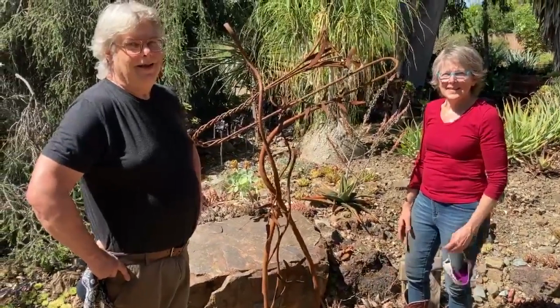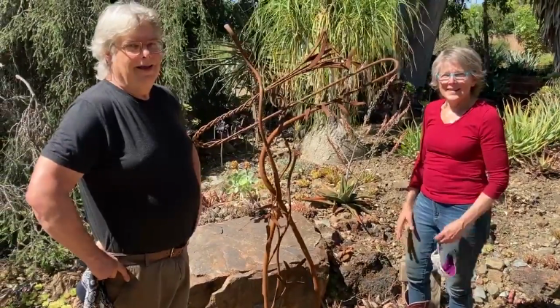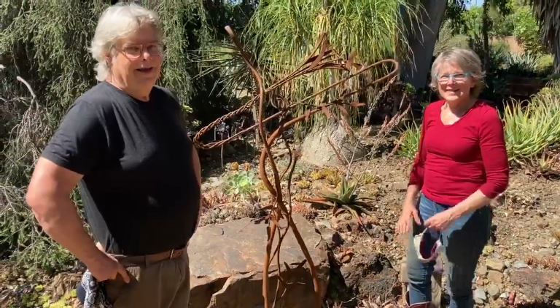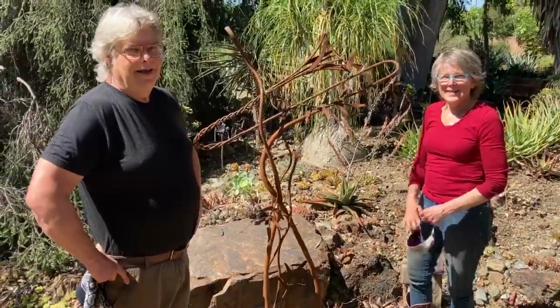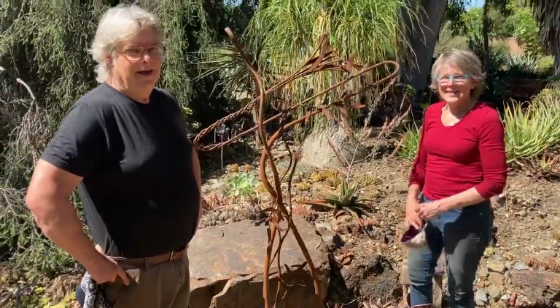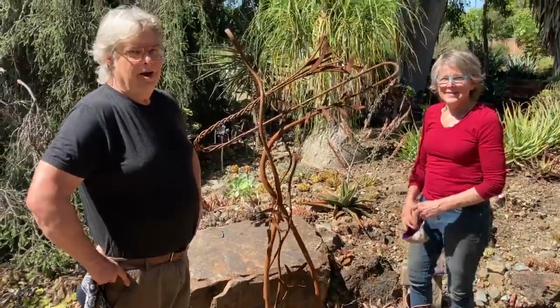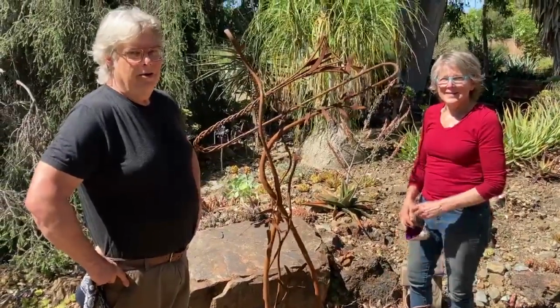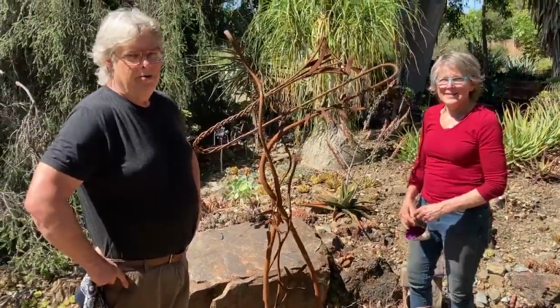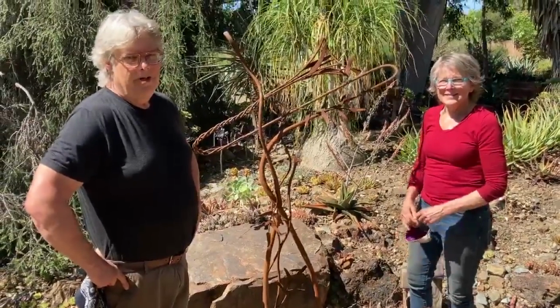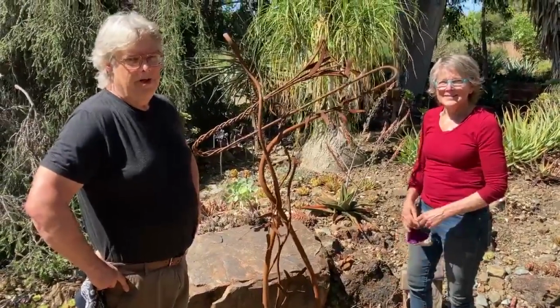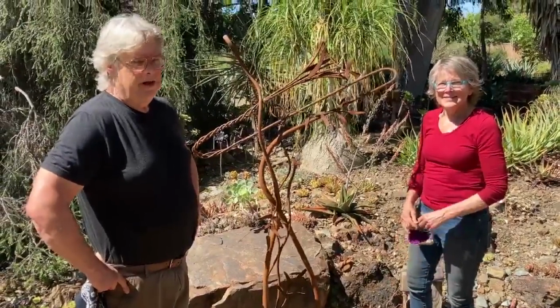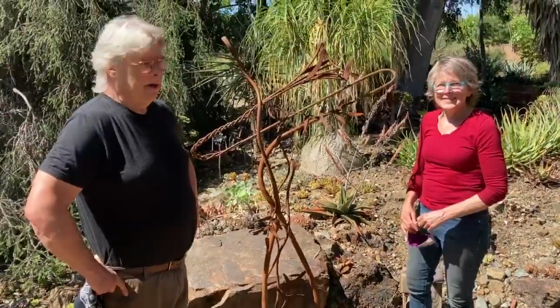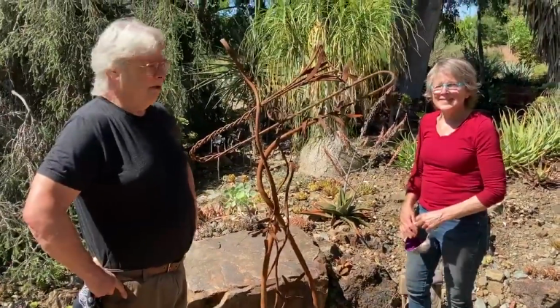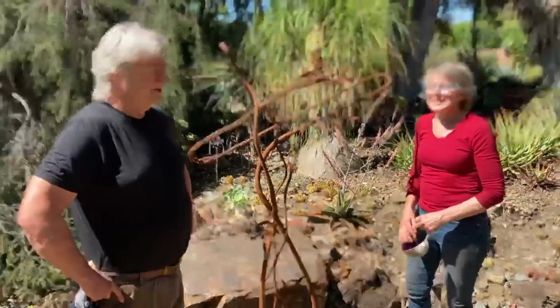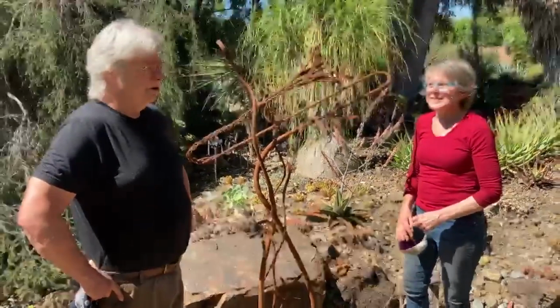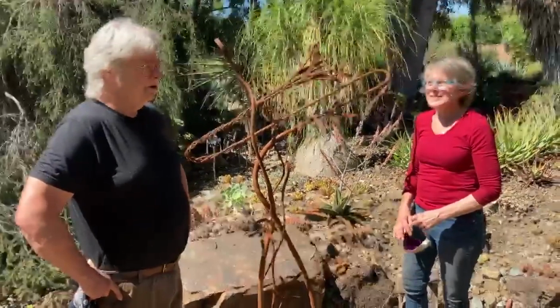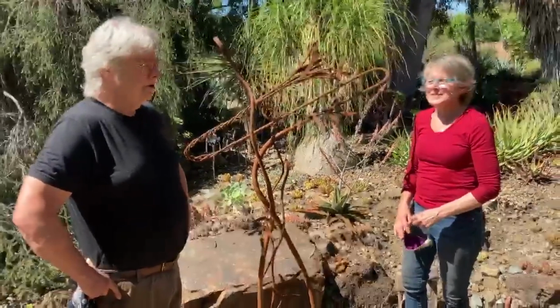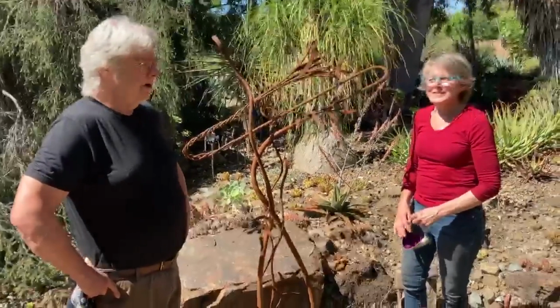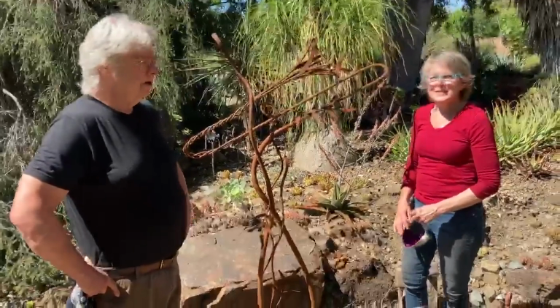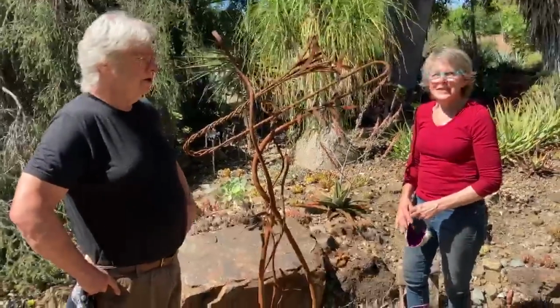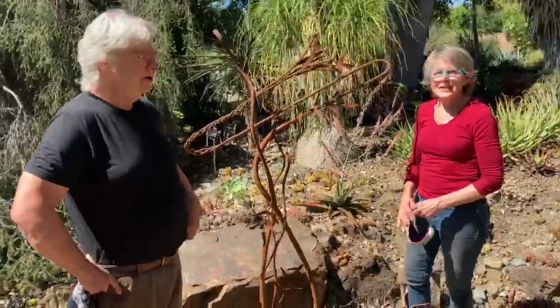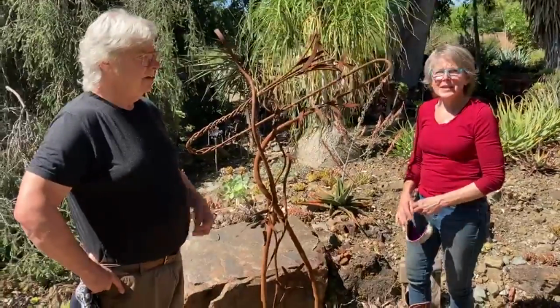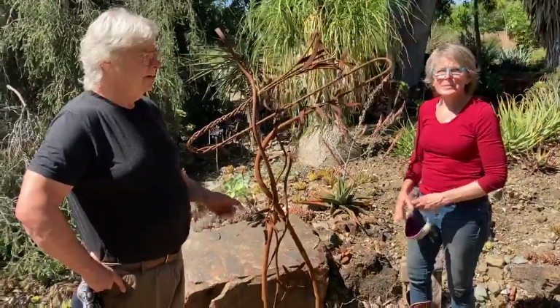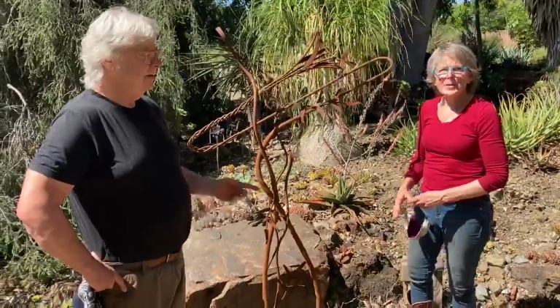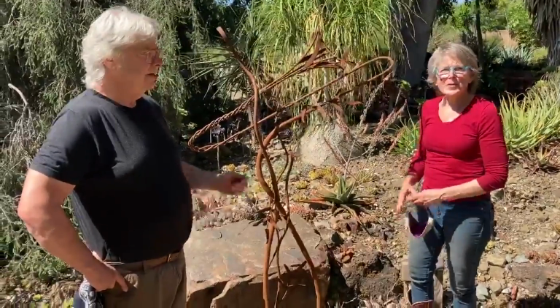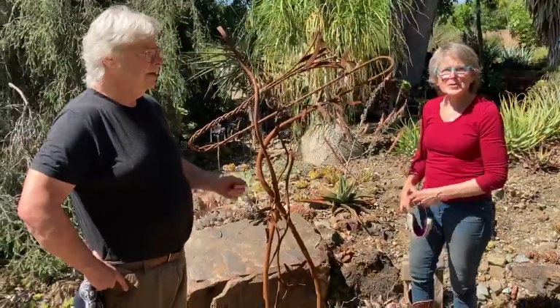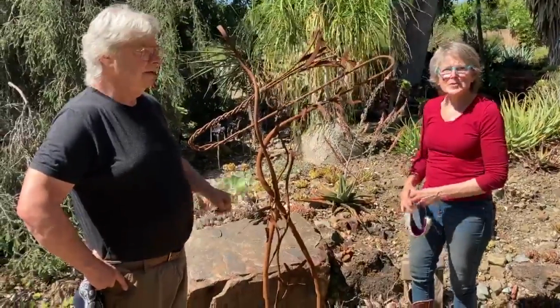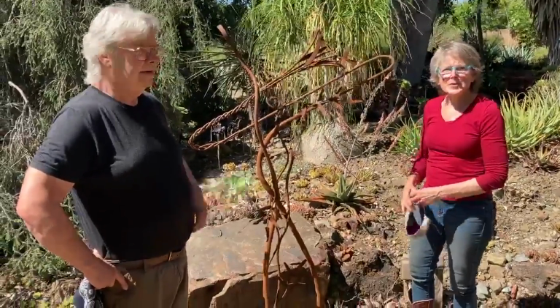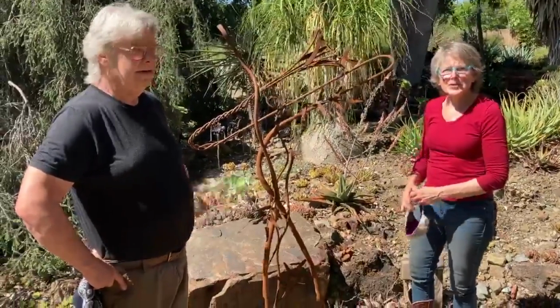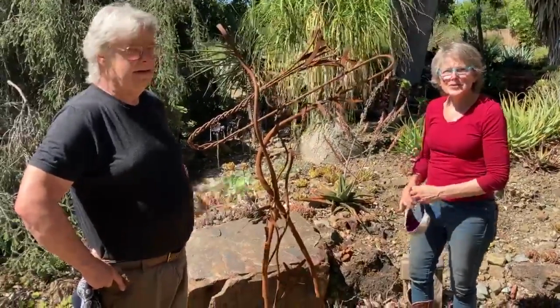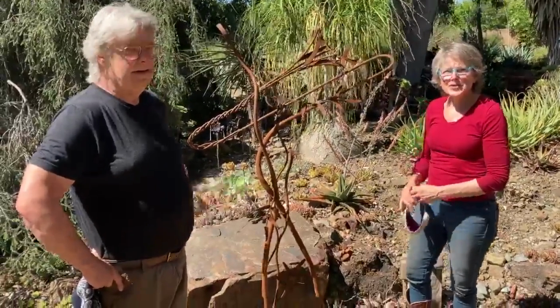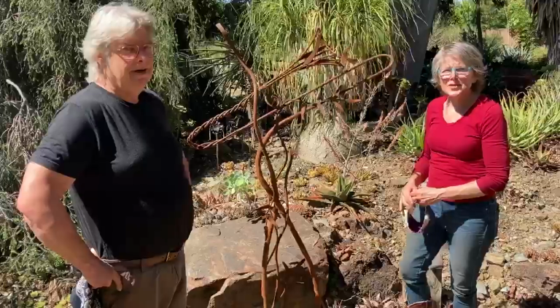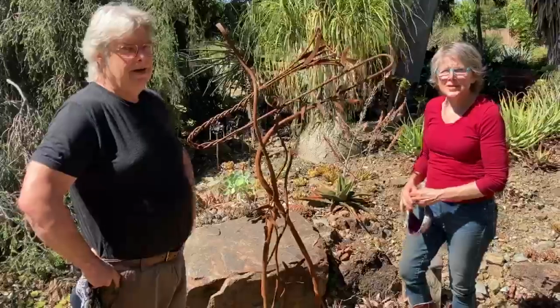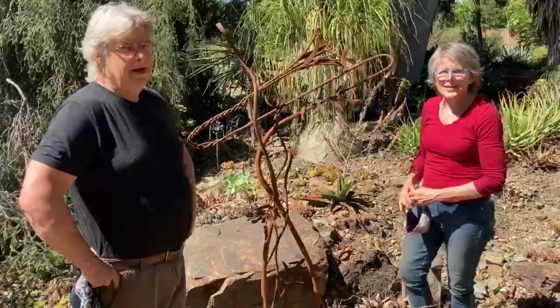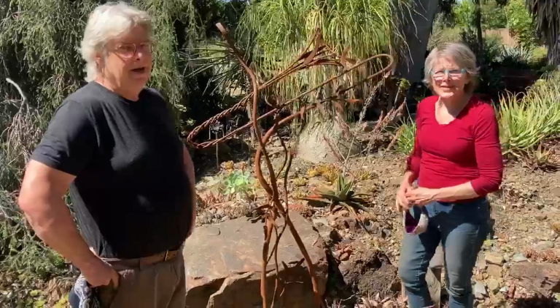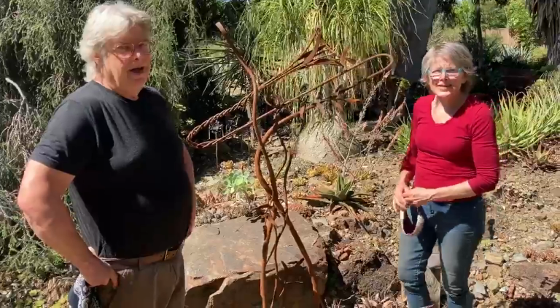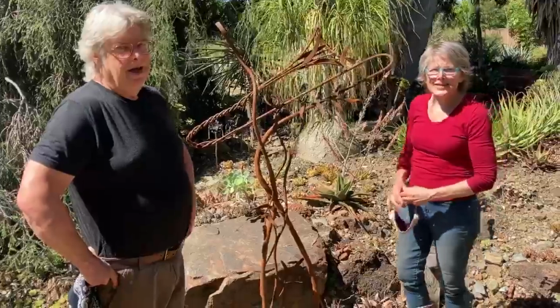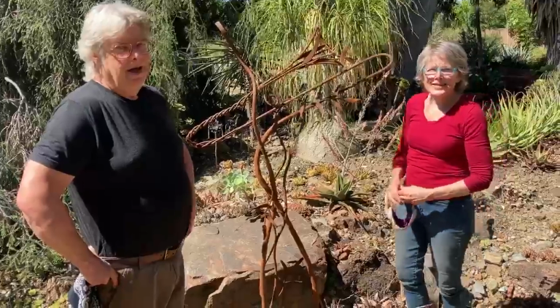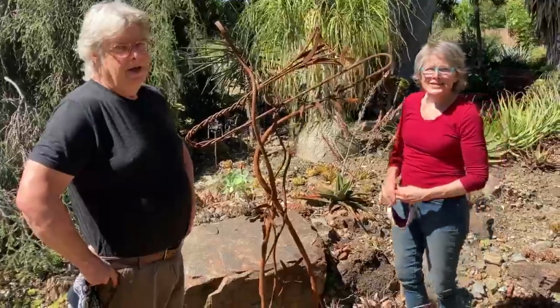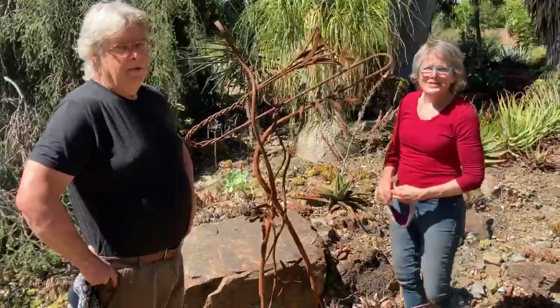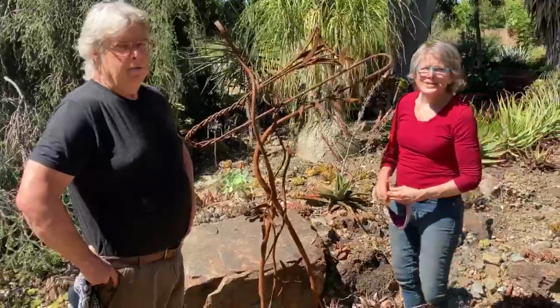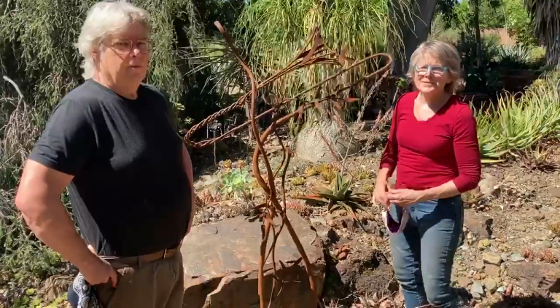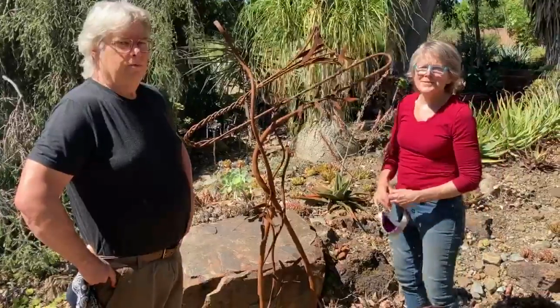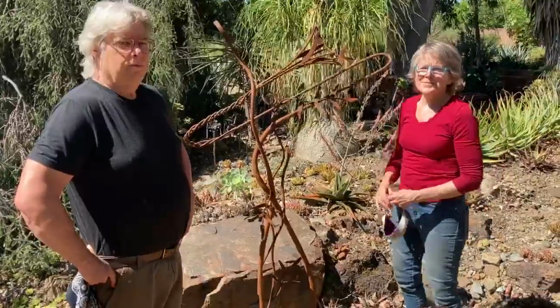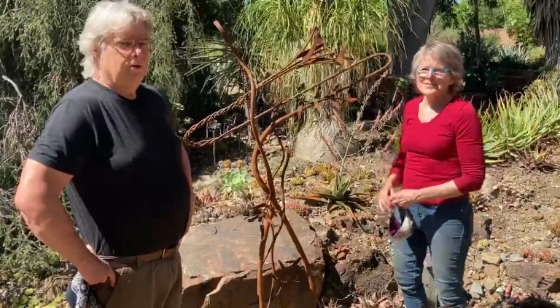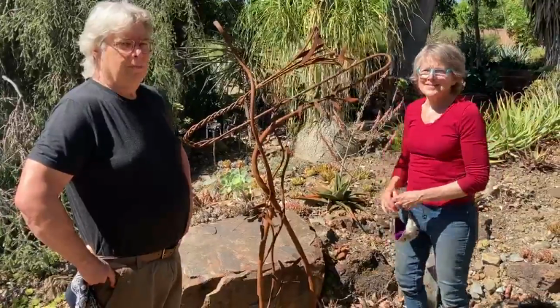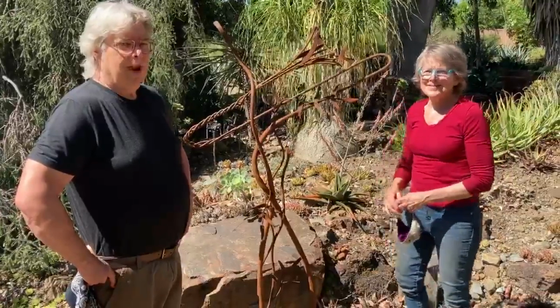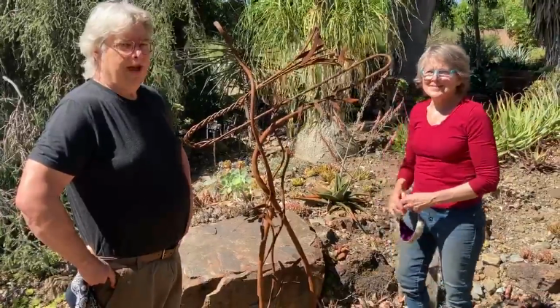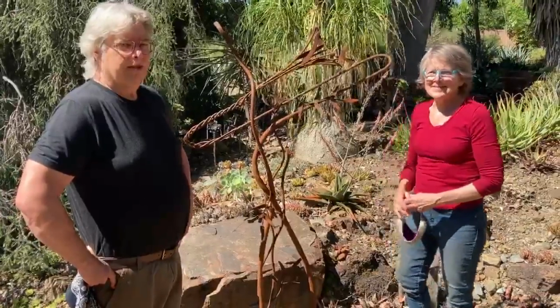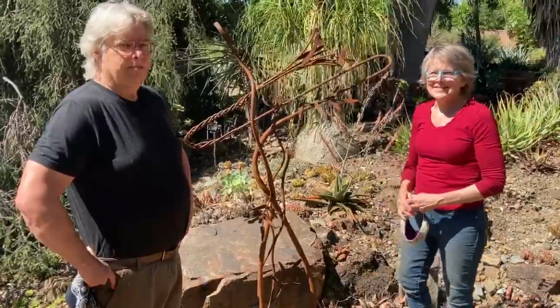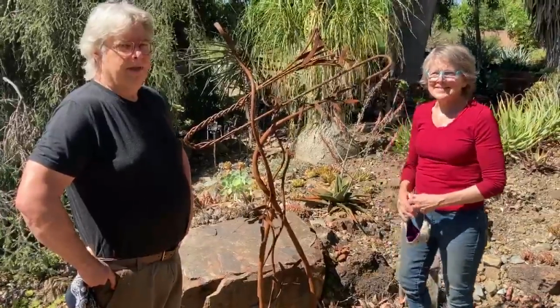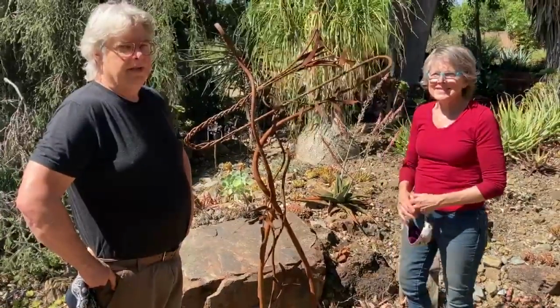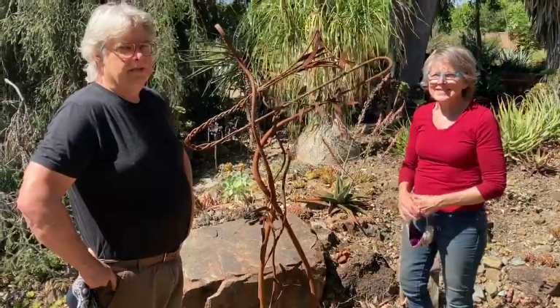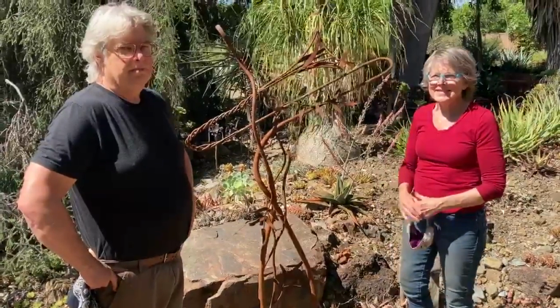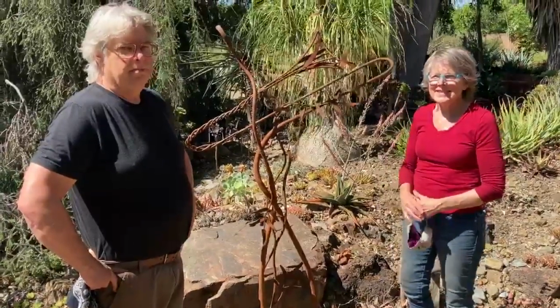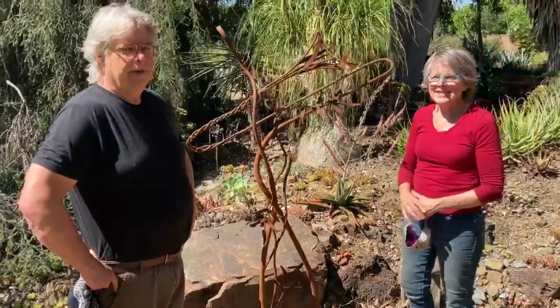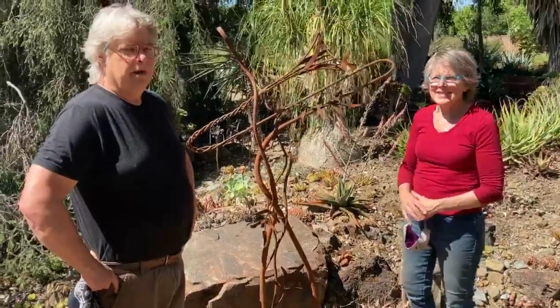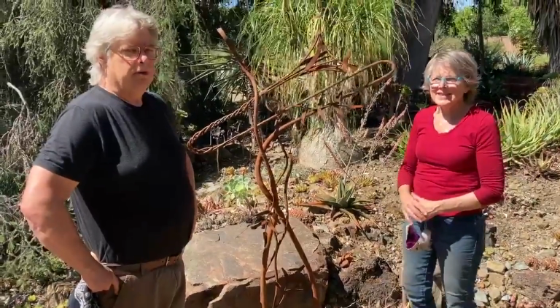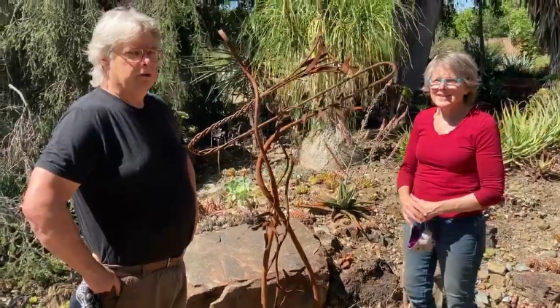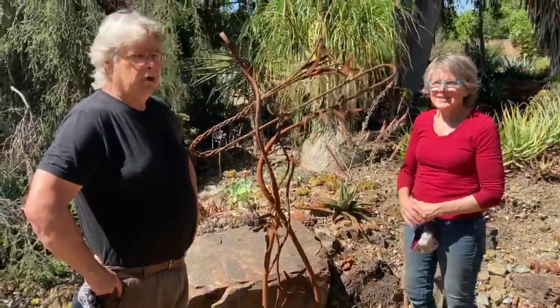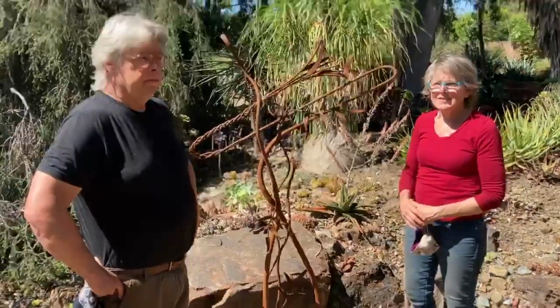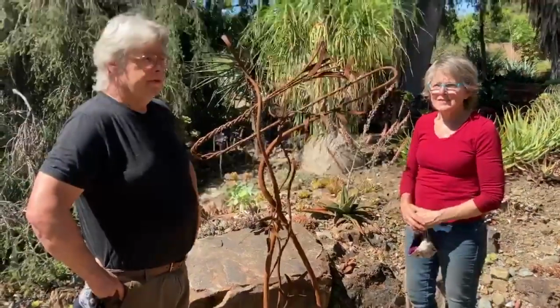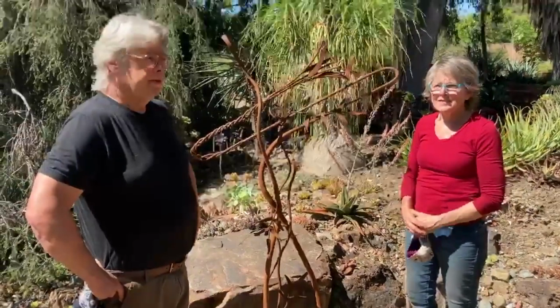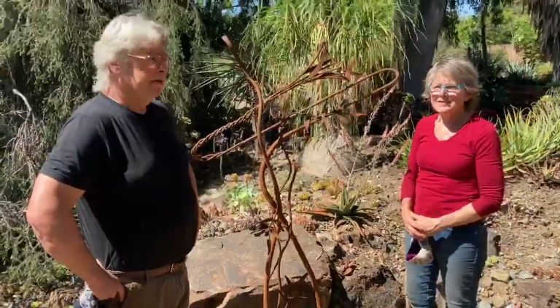Hello, I'm Ernest Rich and I'm Lois Rich. We're blacksmith metal sculptors.